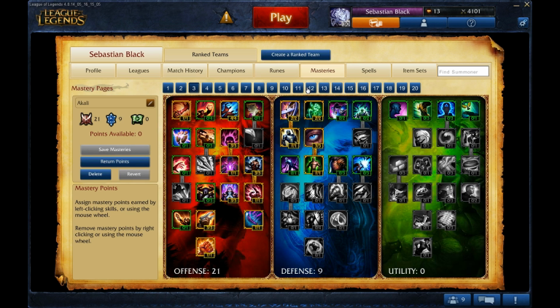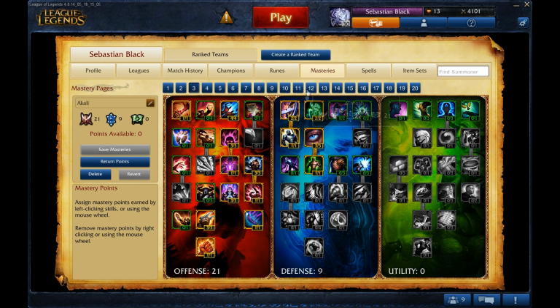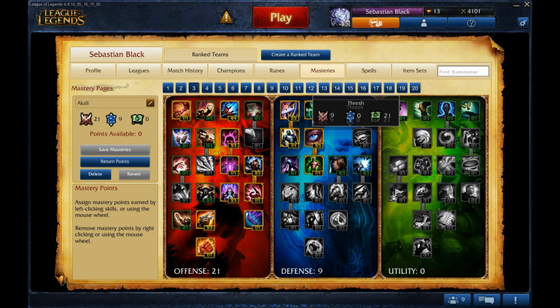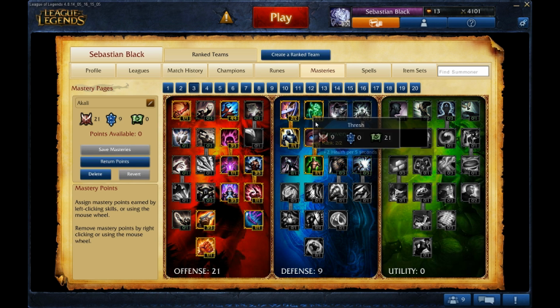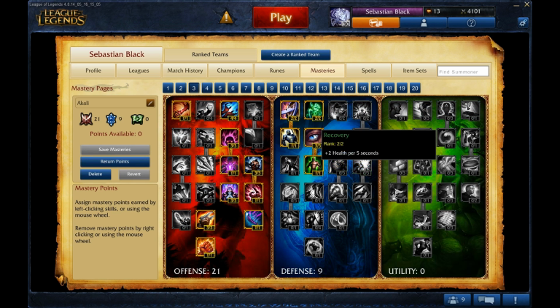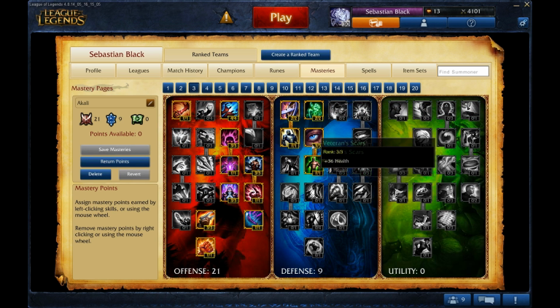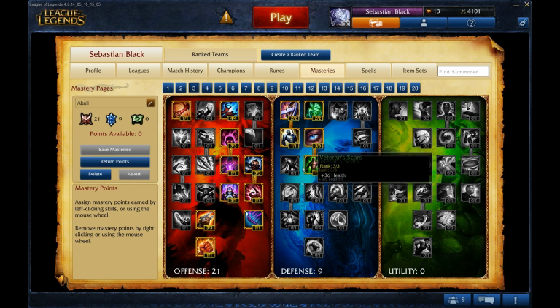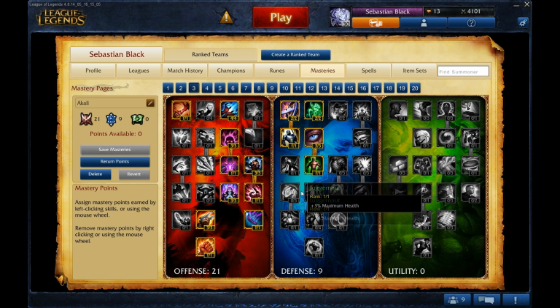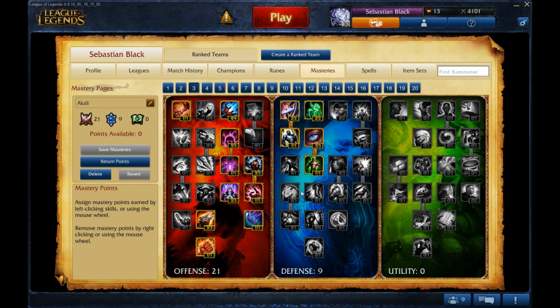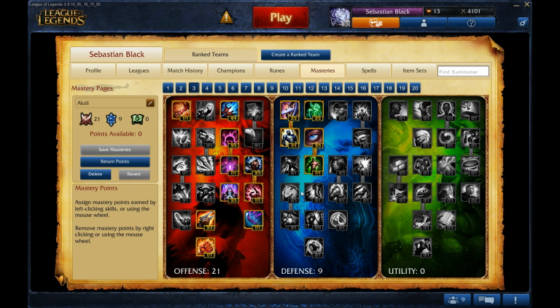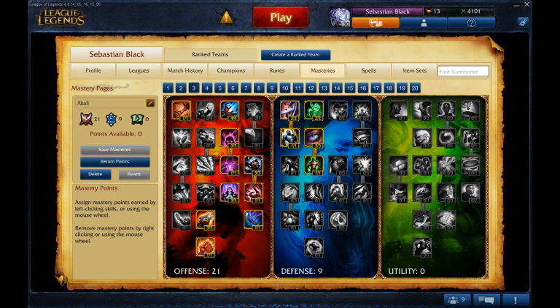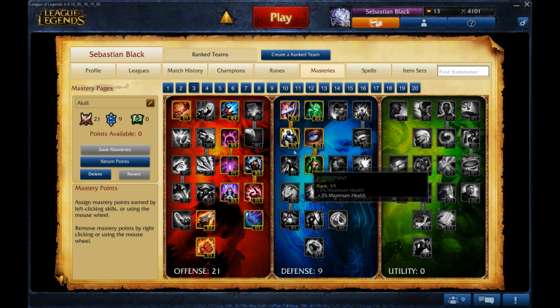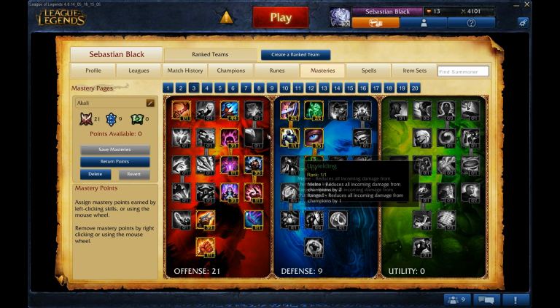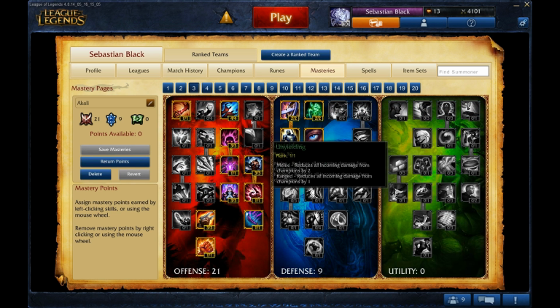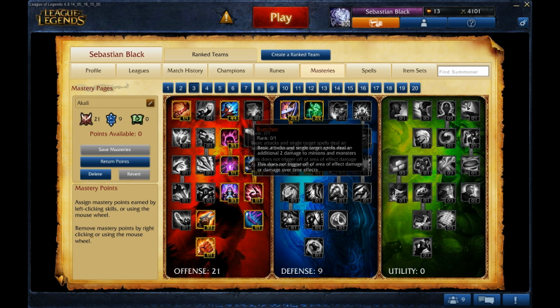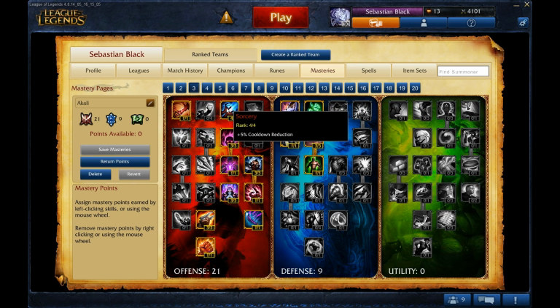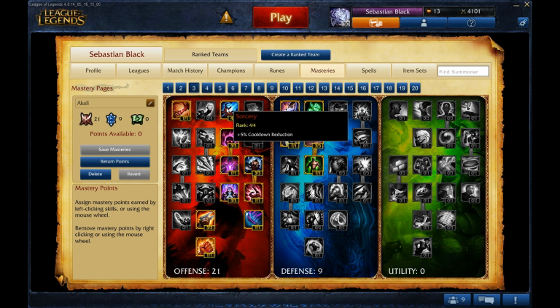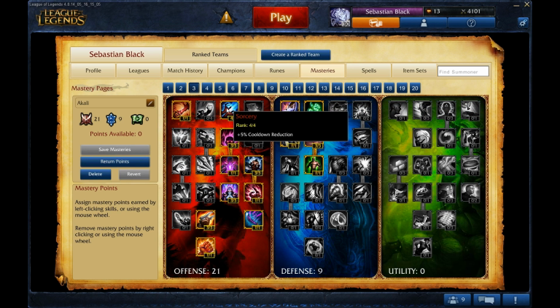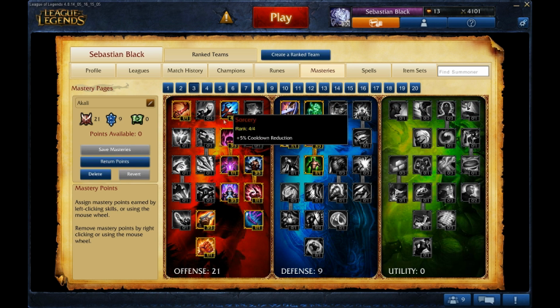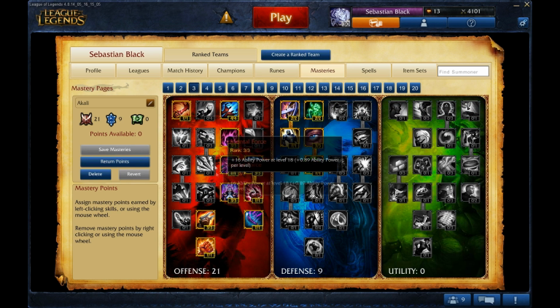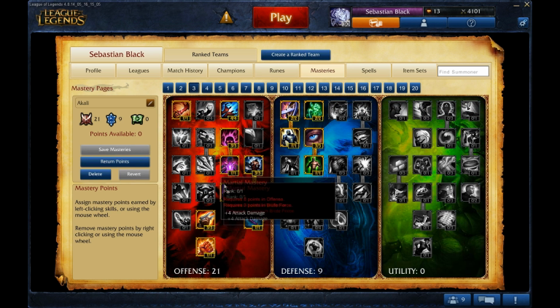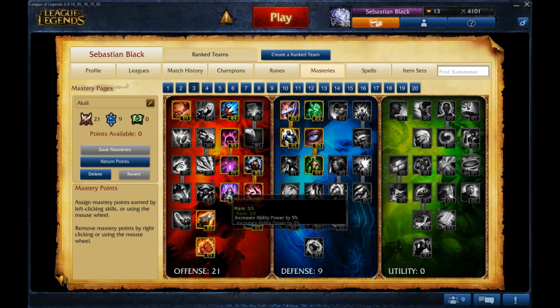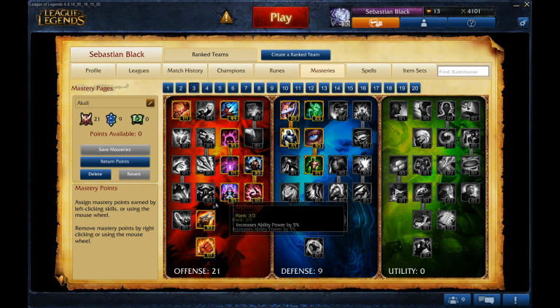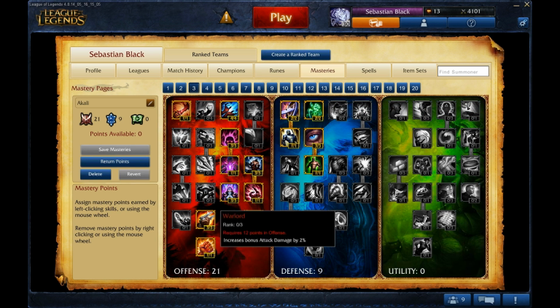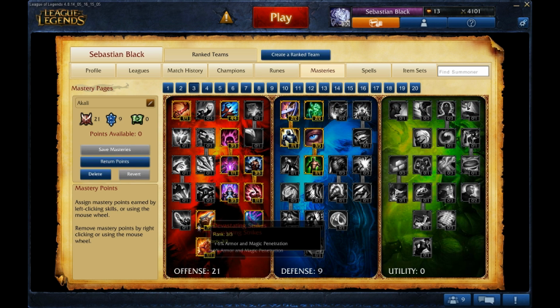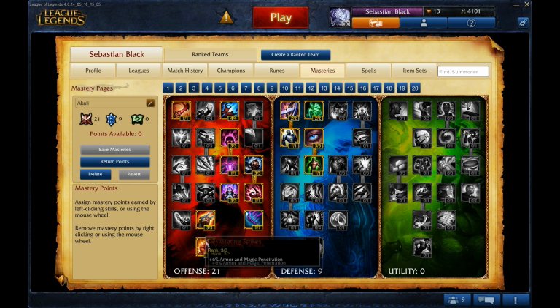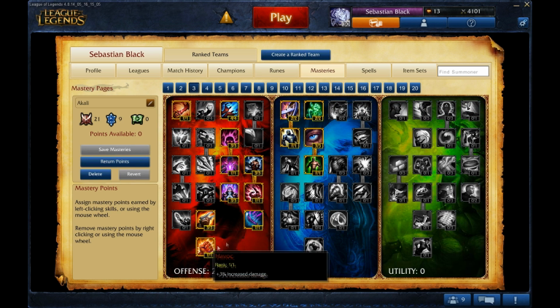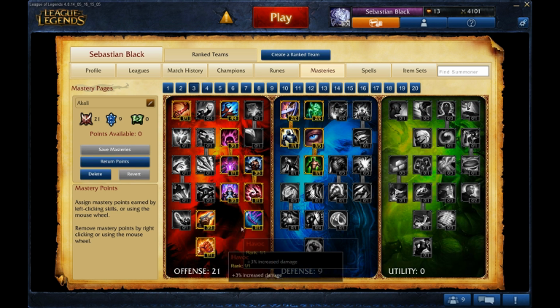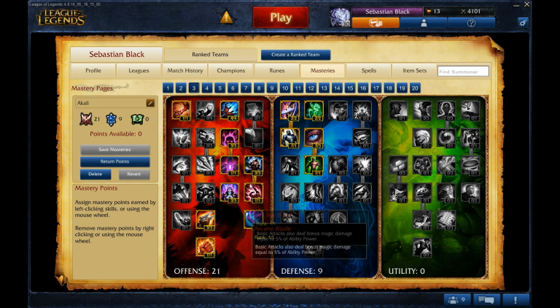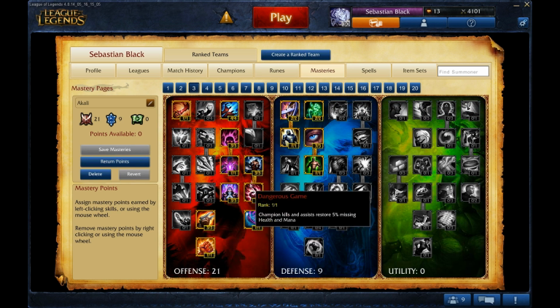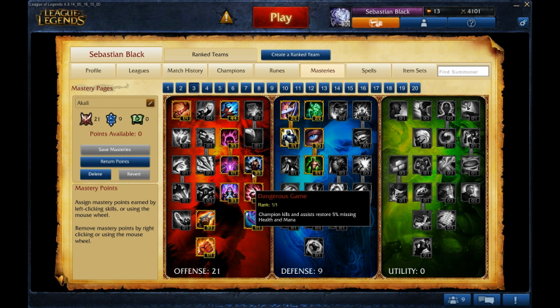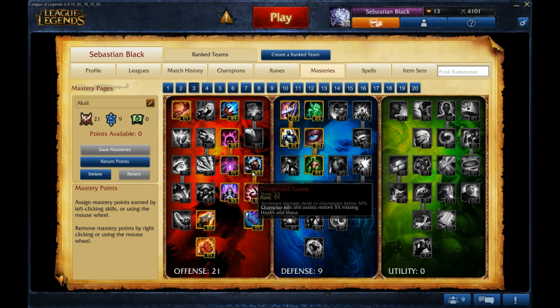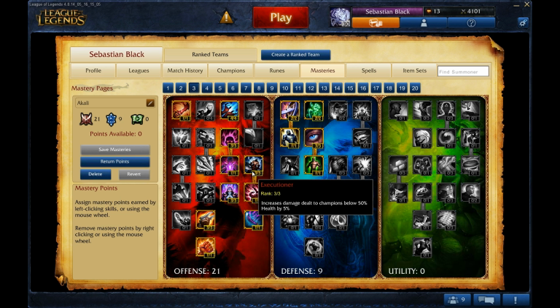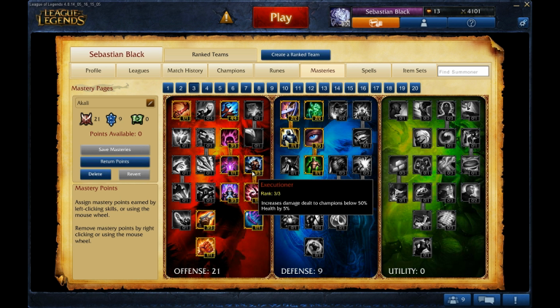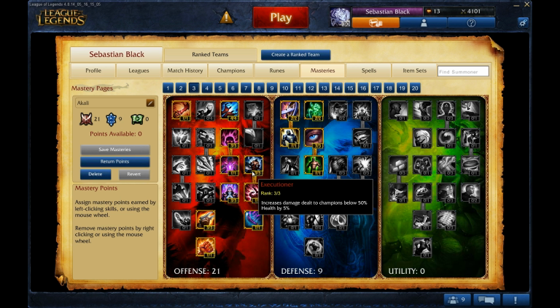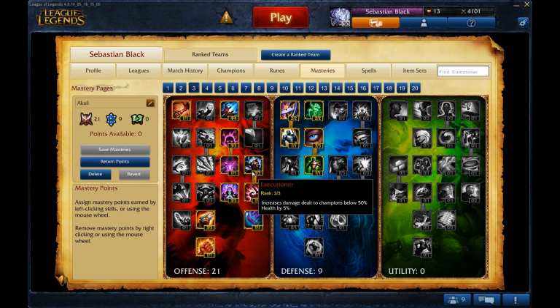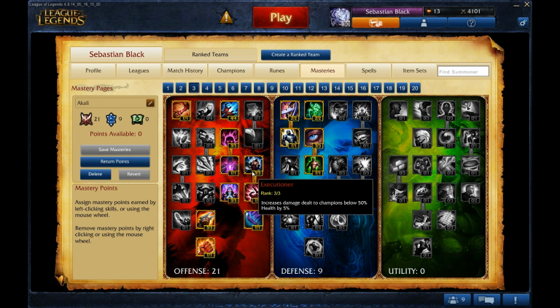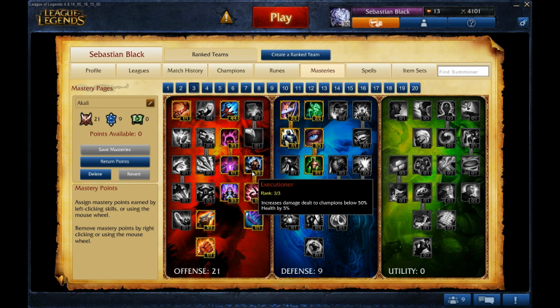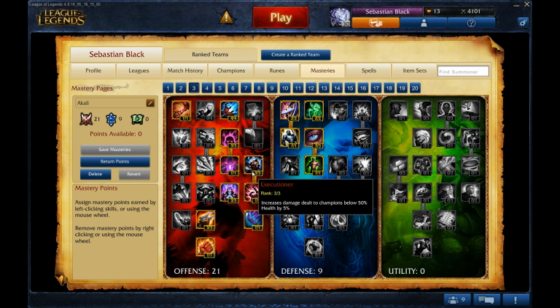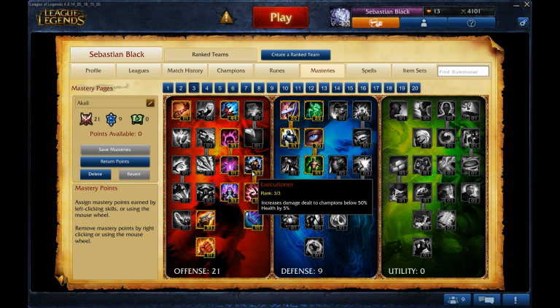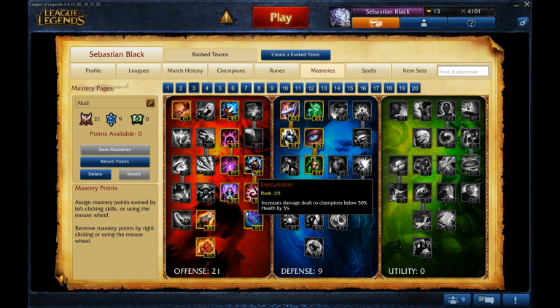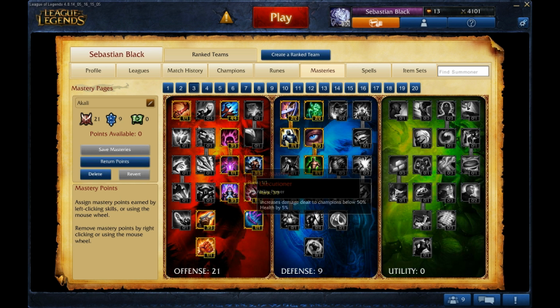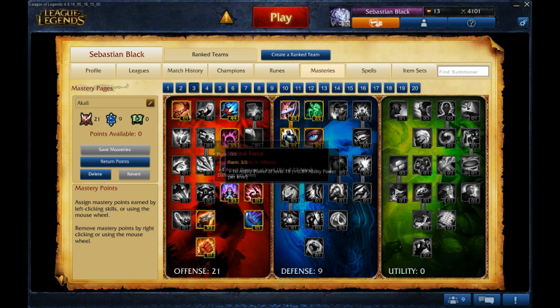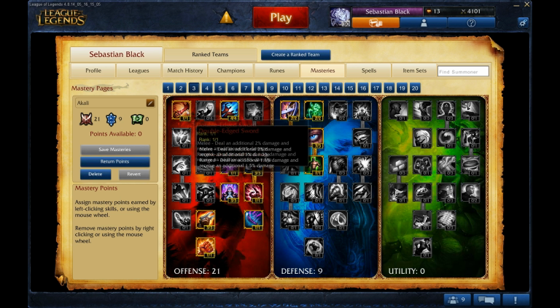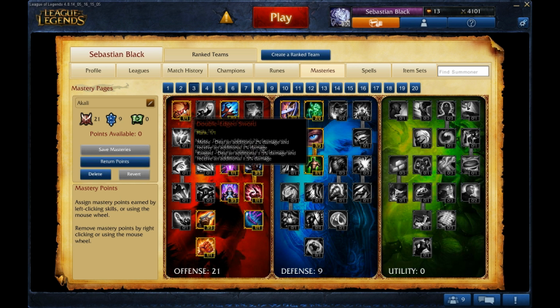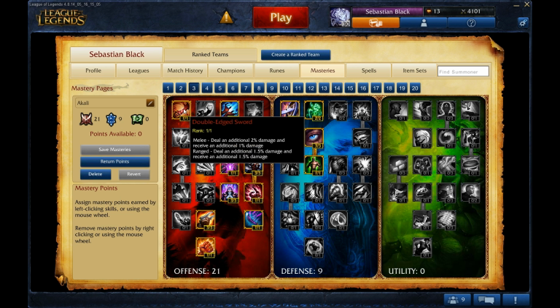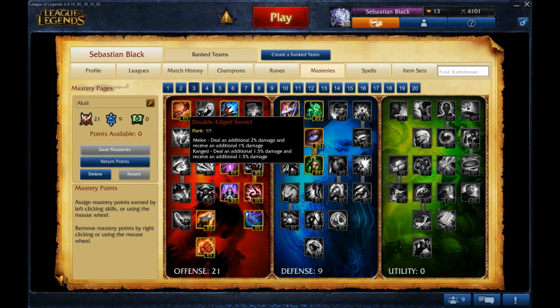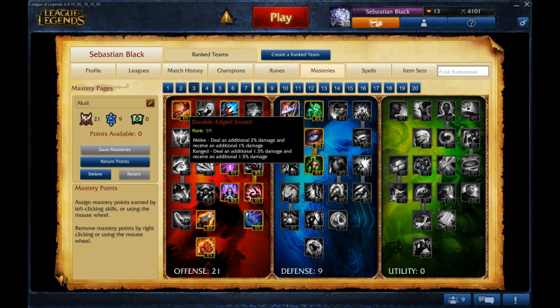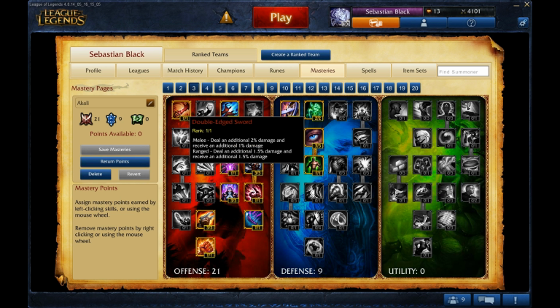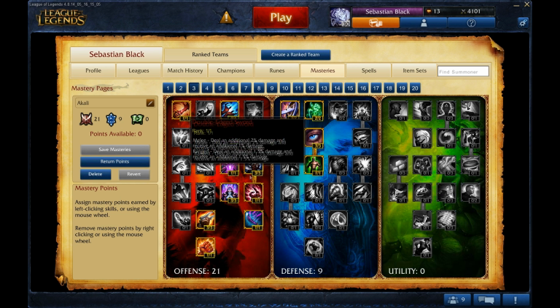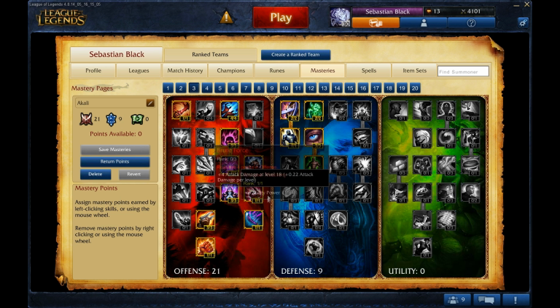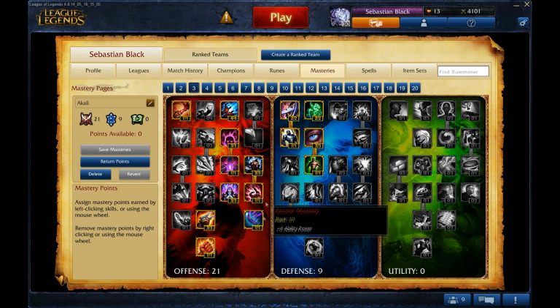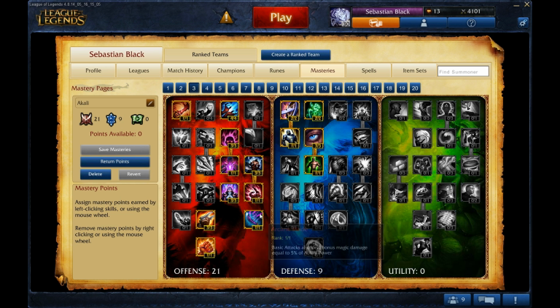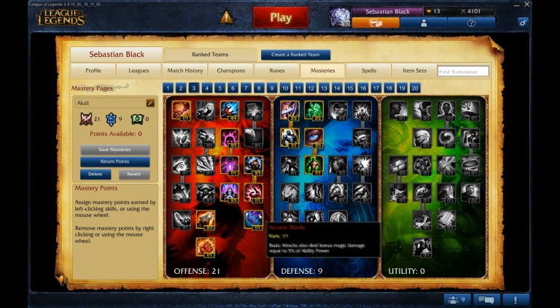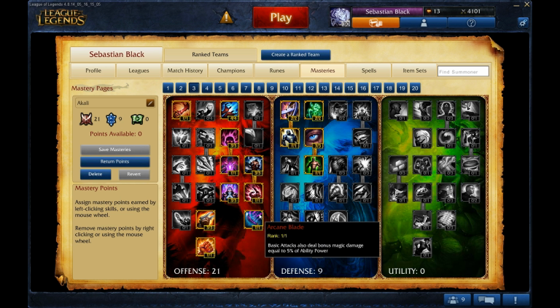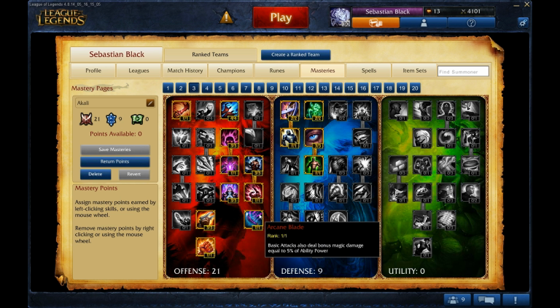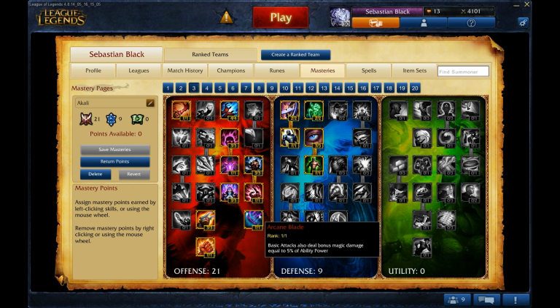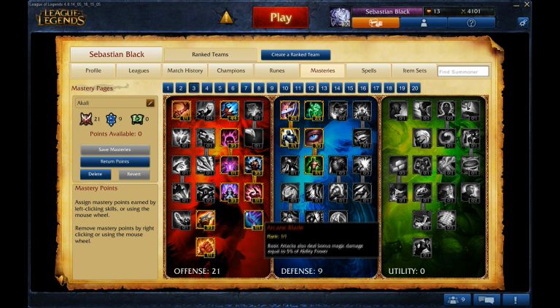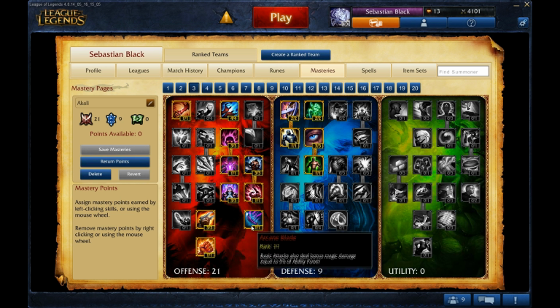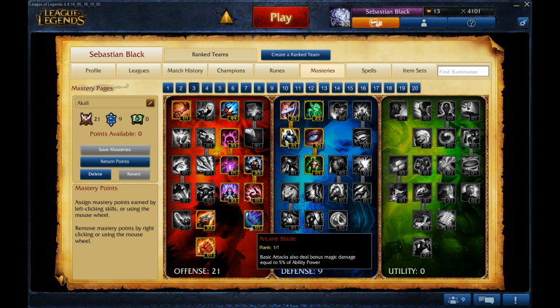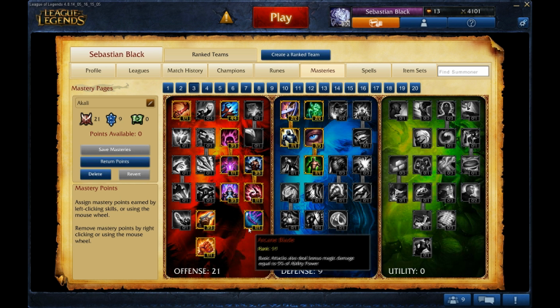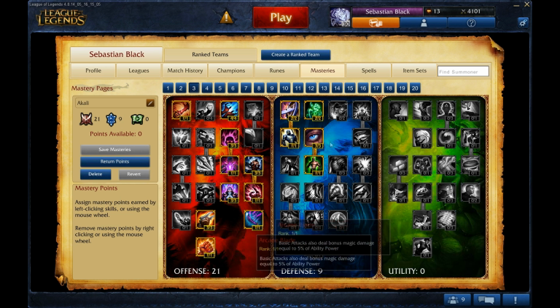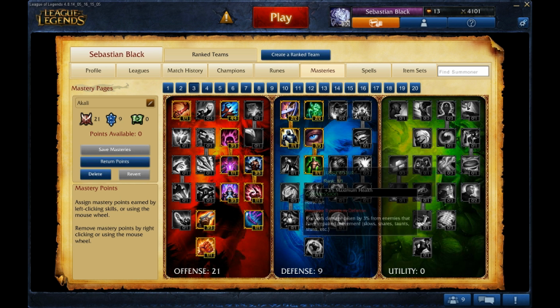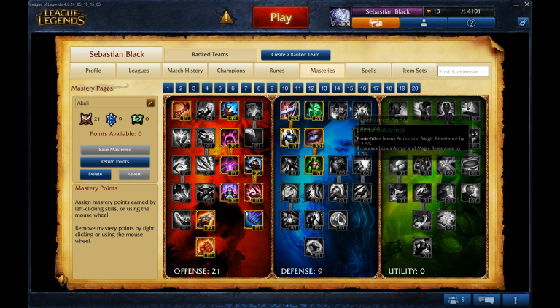For masteries, I use 21-9-0. I use everything in ability power I can, as well as executioner, double-edged sword, and arcane blade.